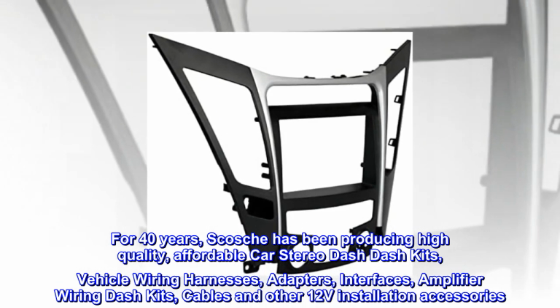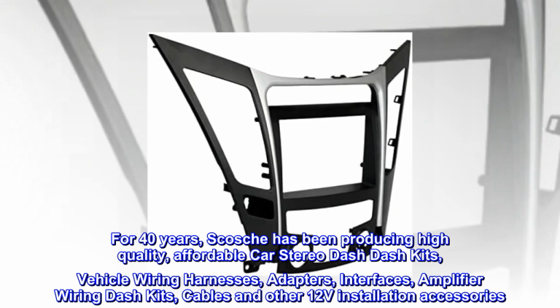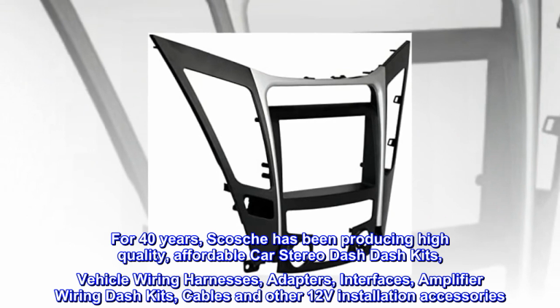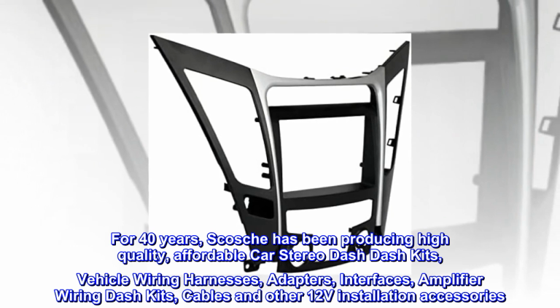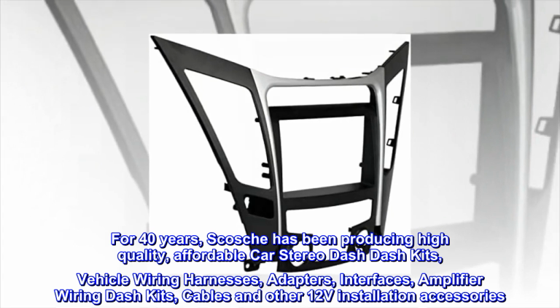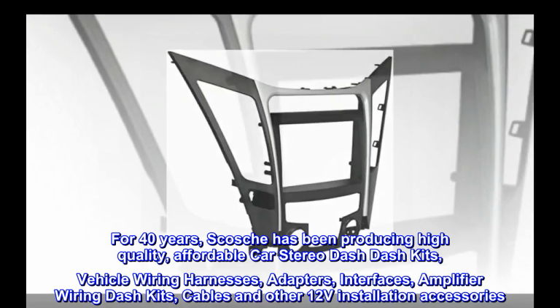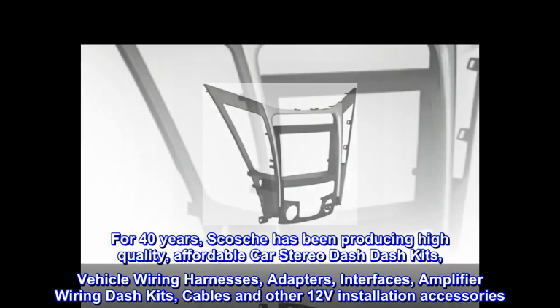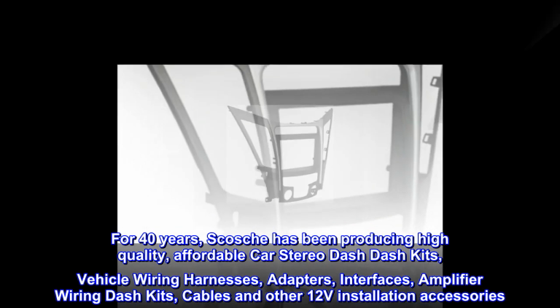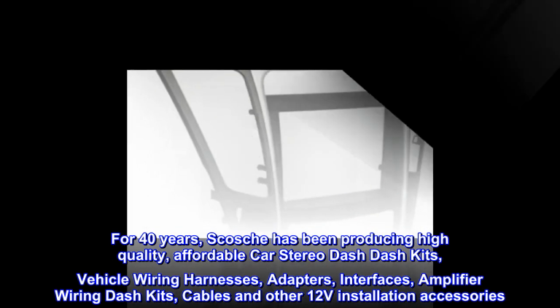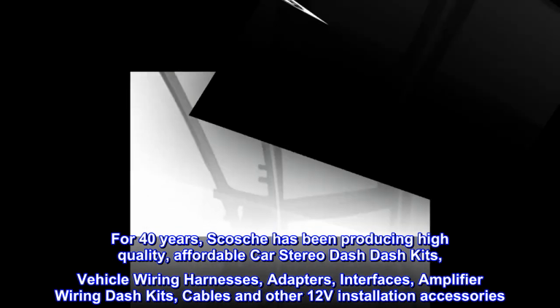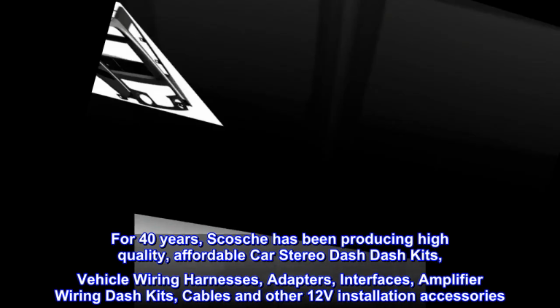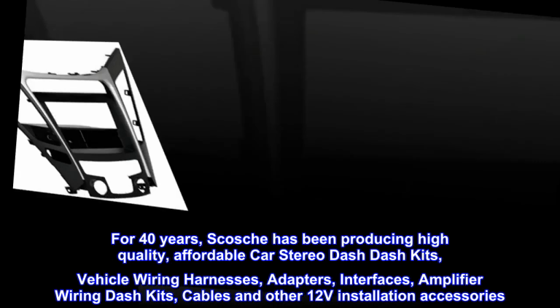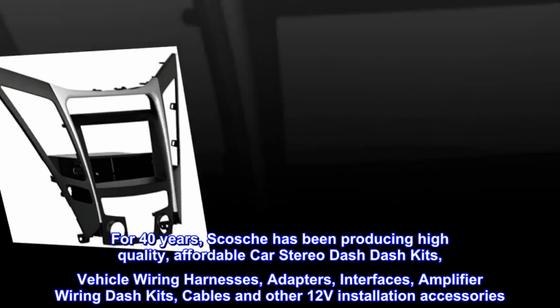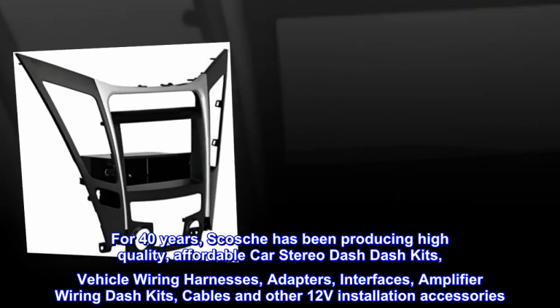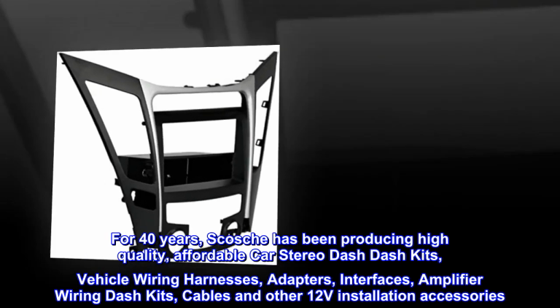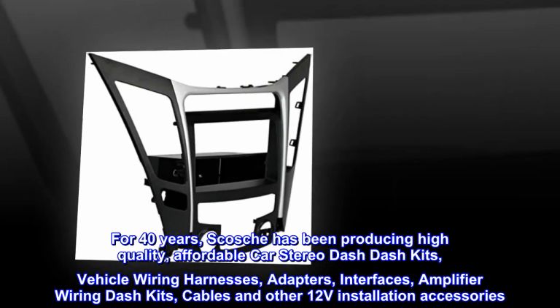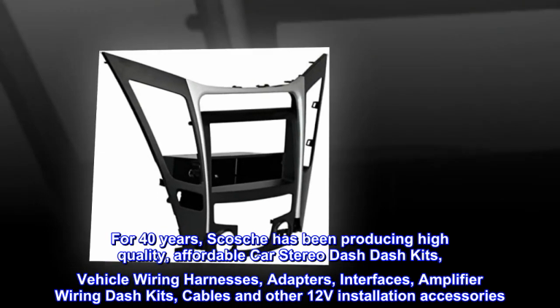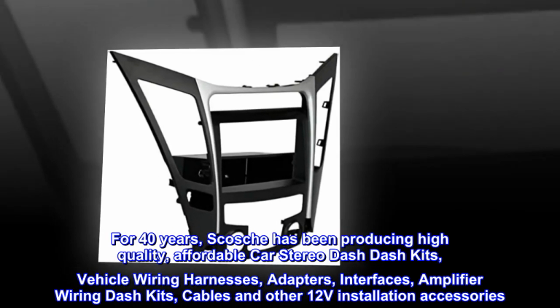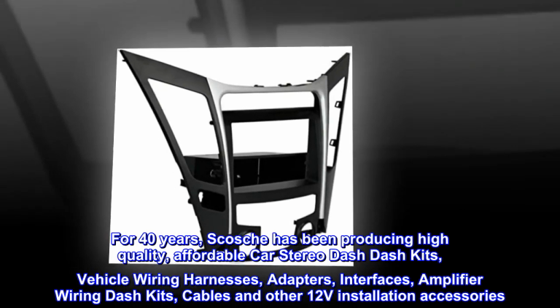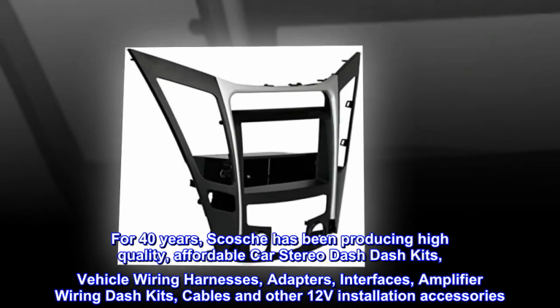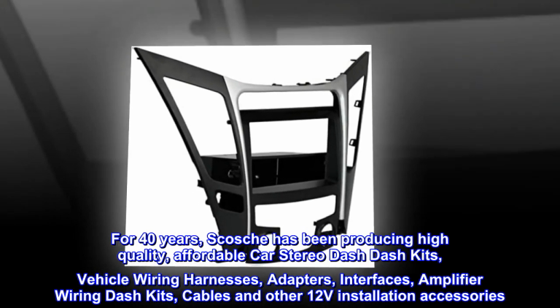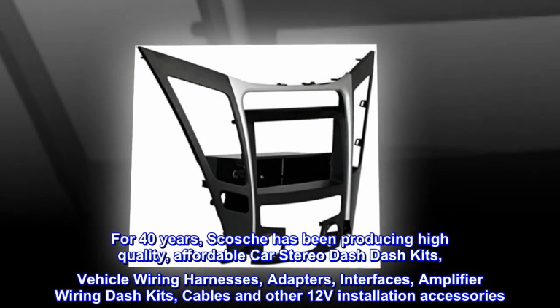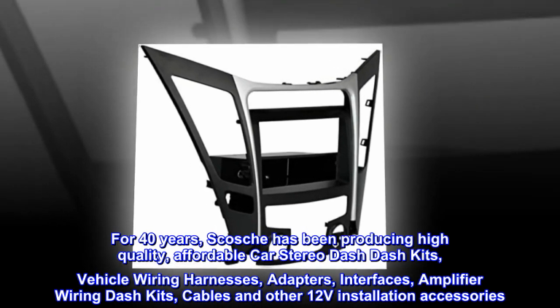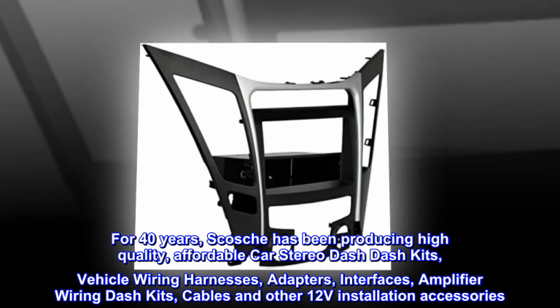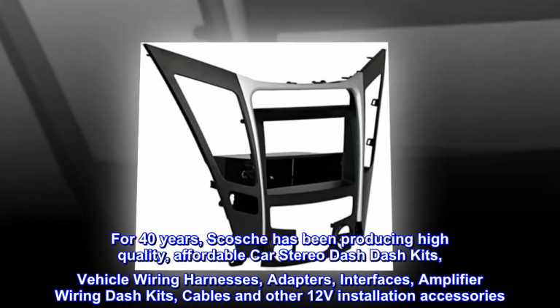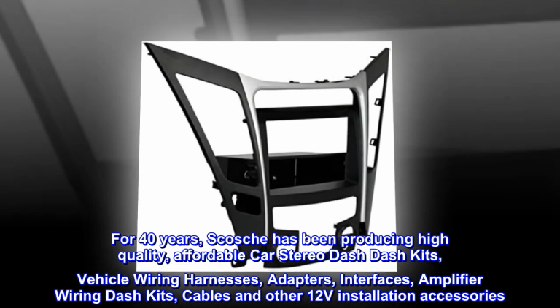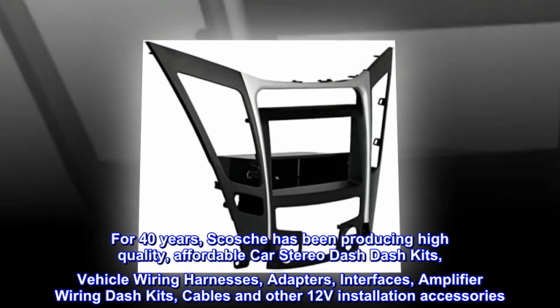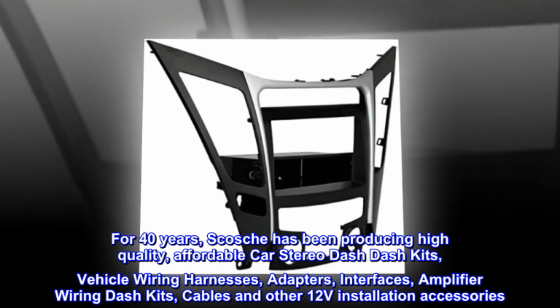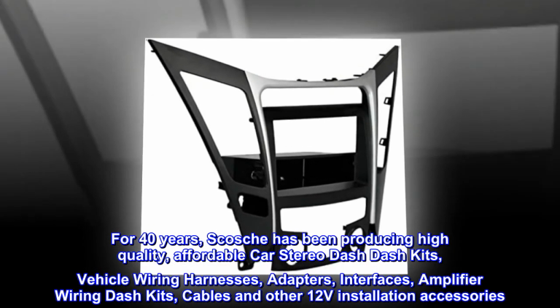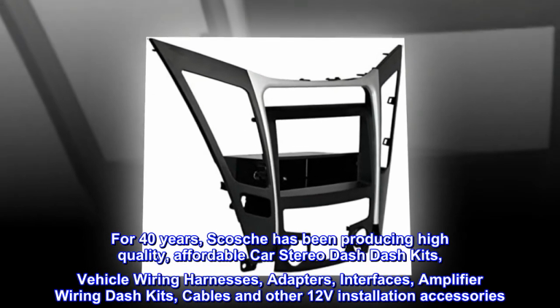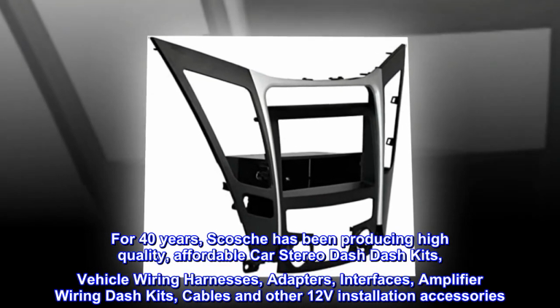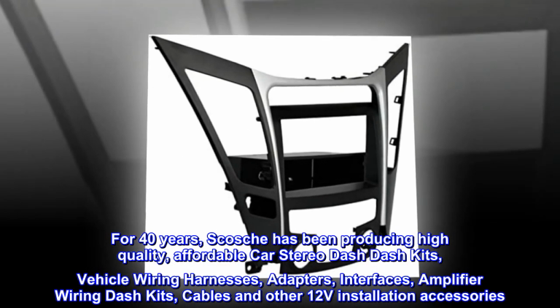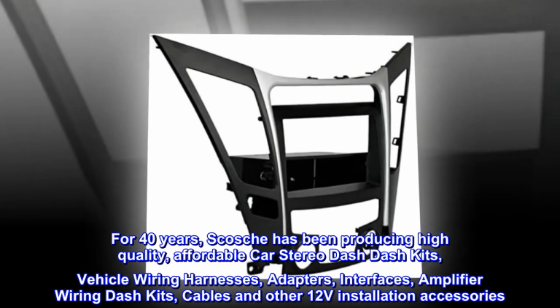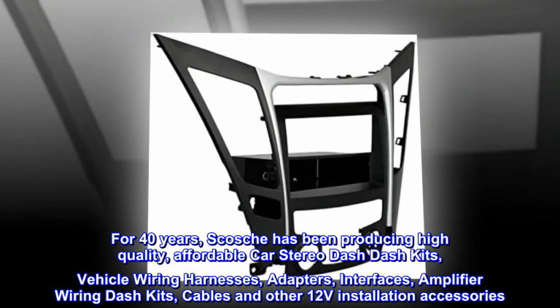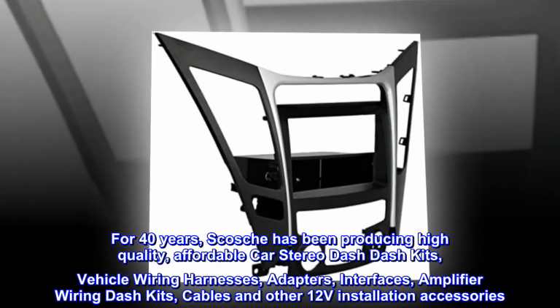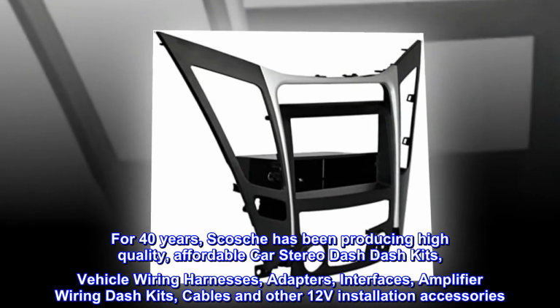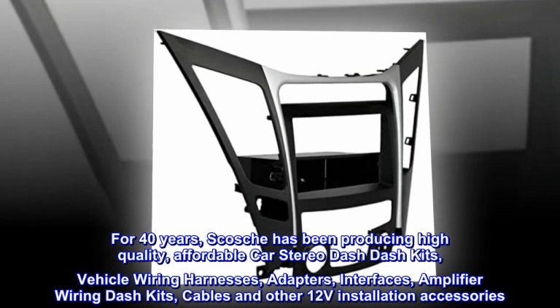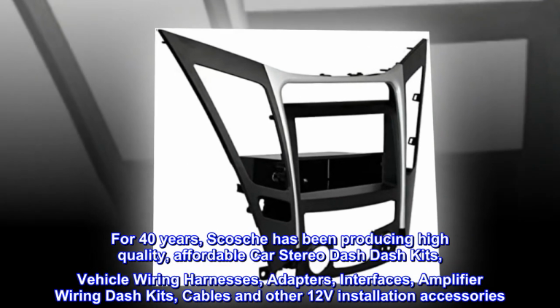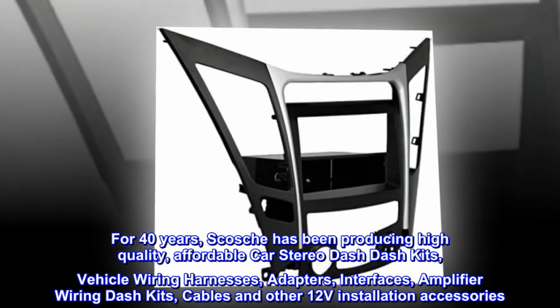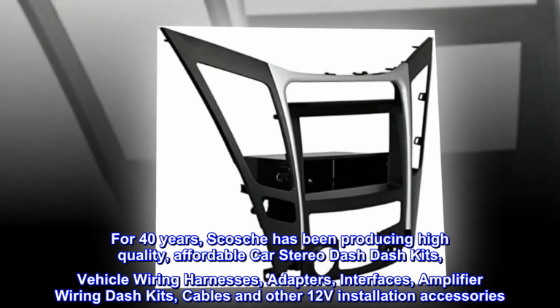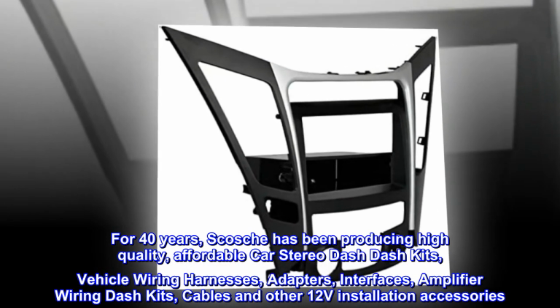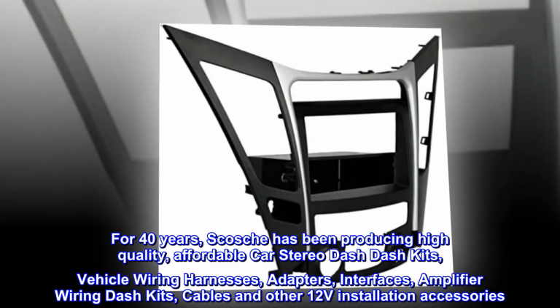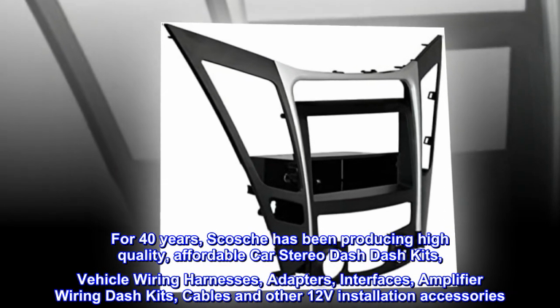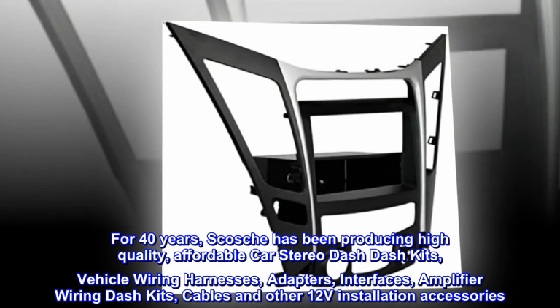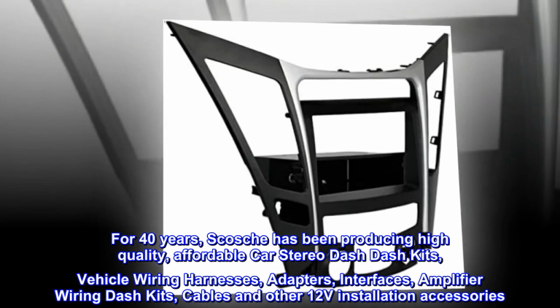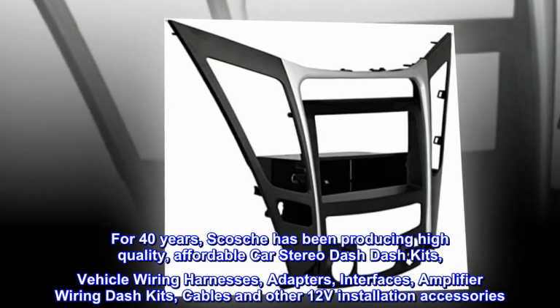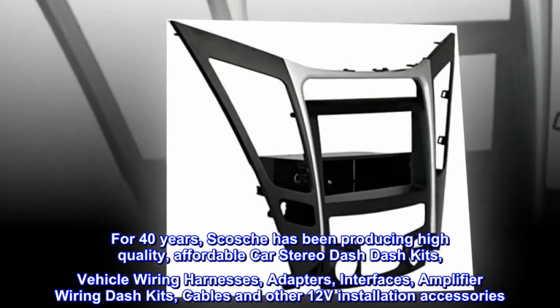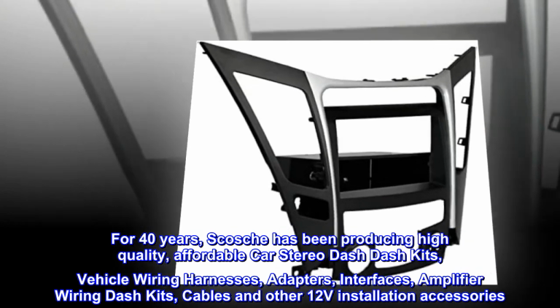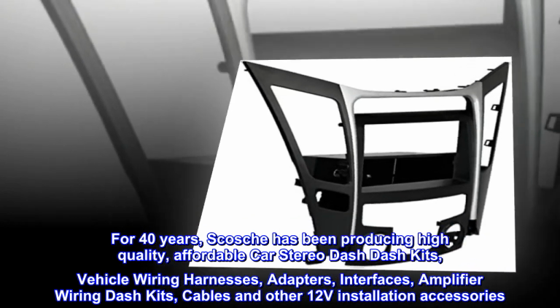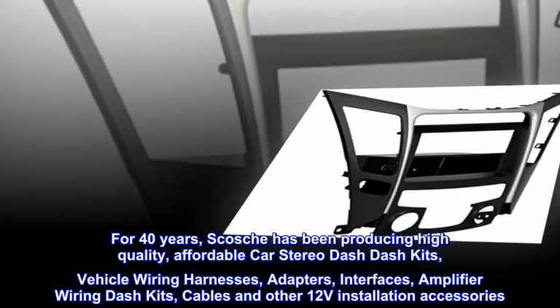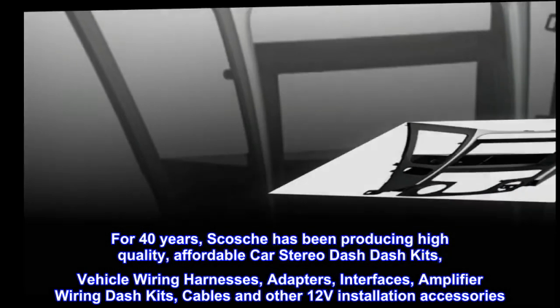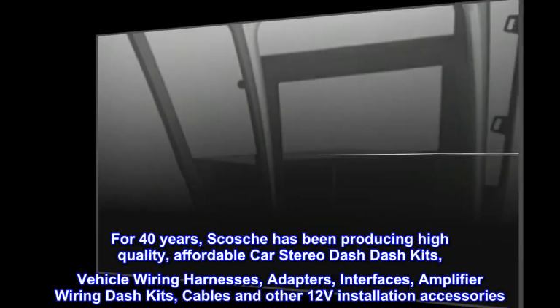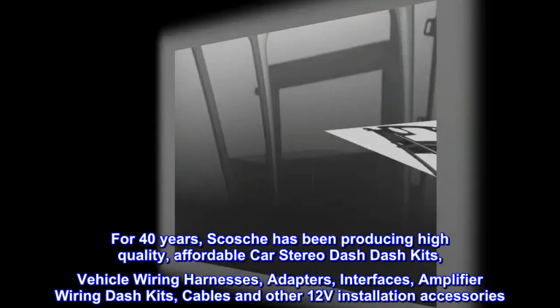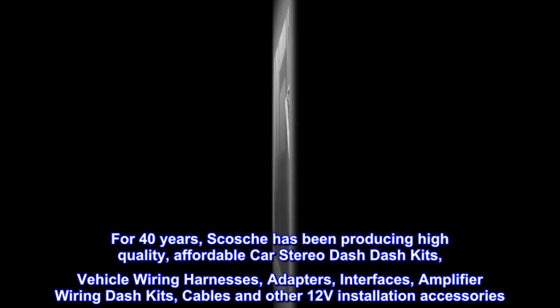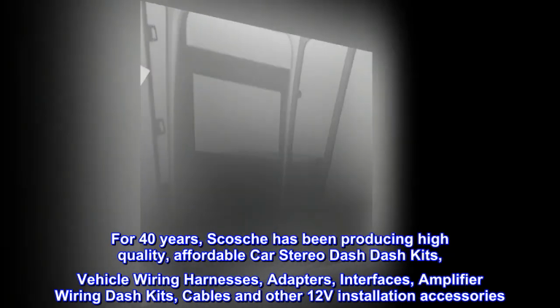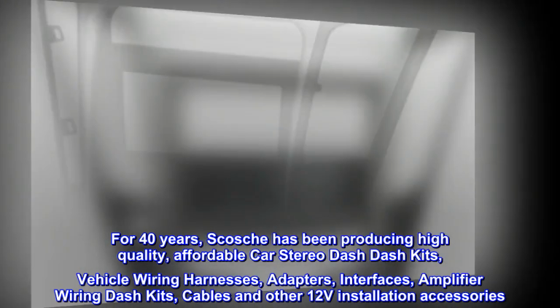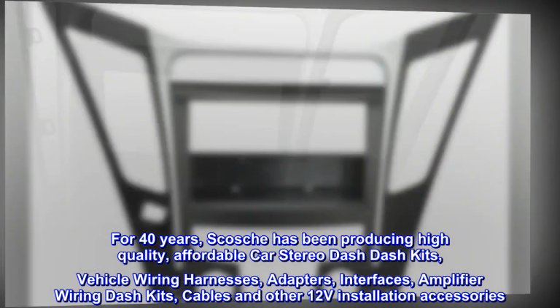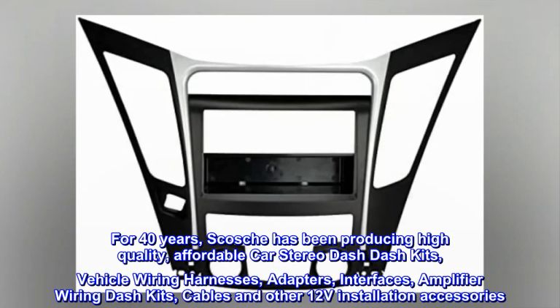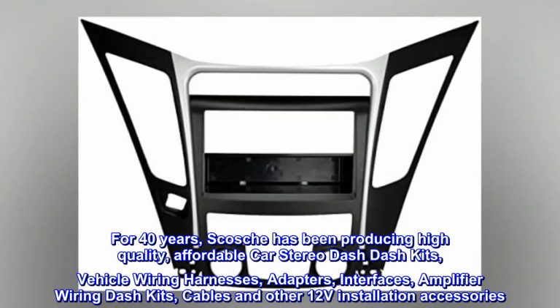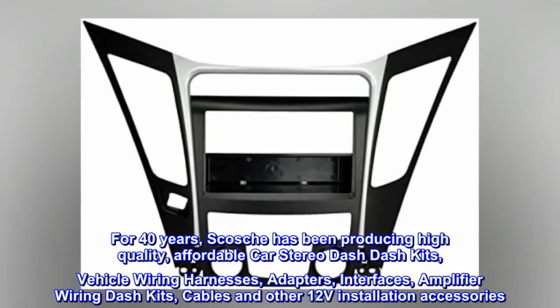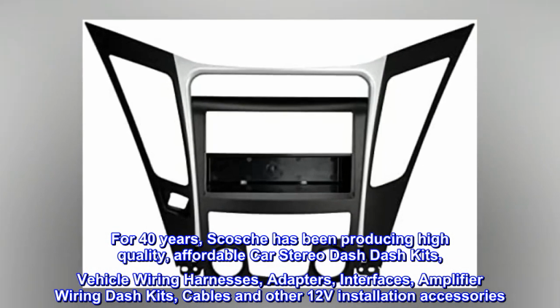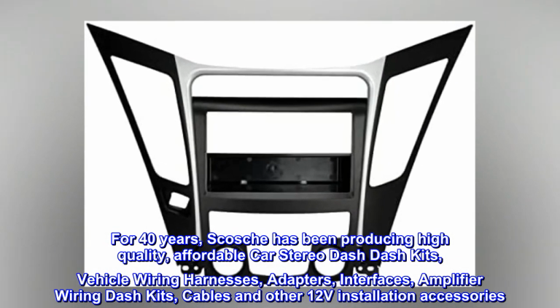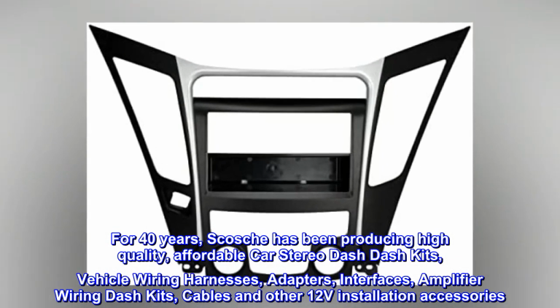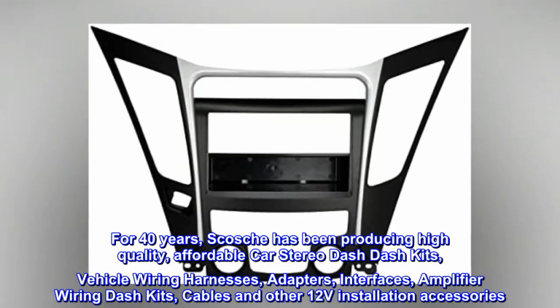Scosche's product line includes vehicle wiring harnesses, adapters, interfaces, amplifier wiring kits, cables, and other 12V installation accessories.